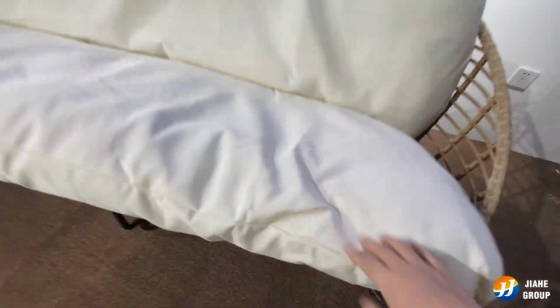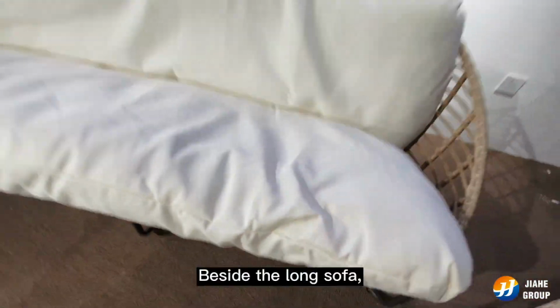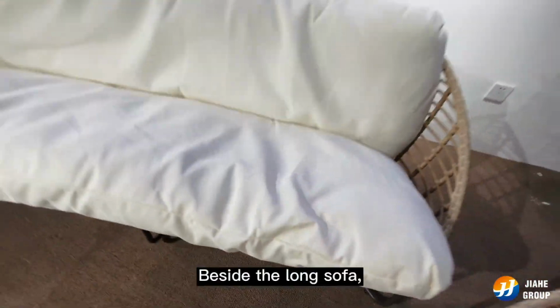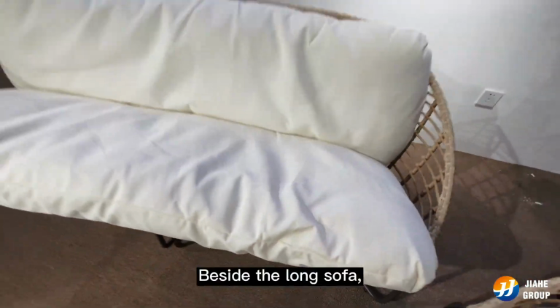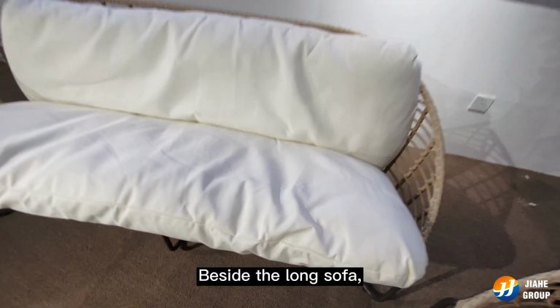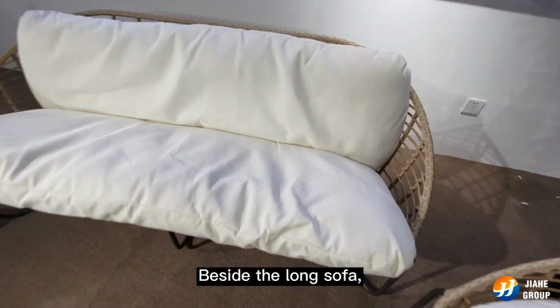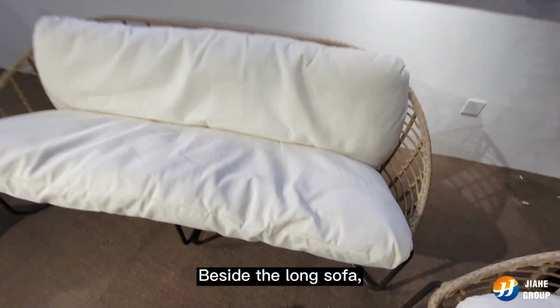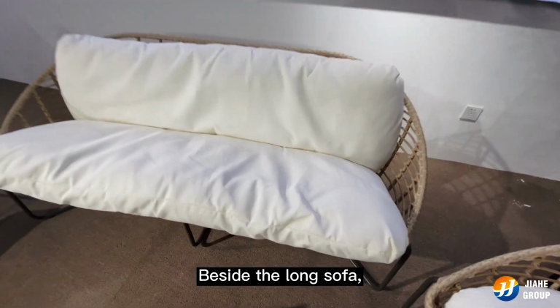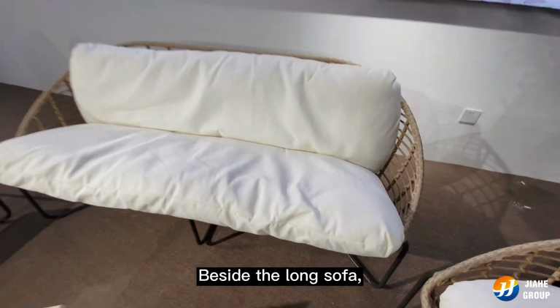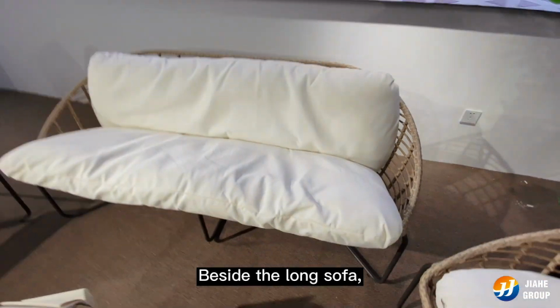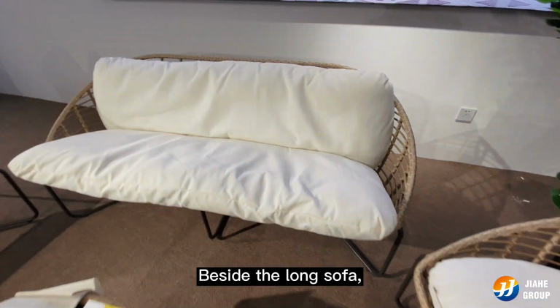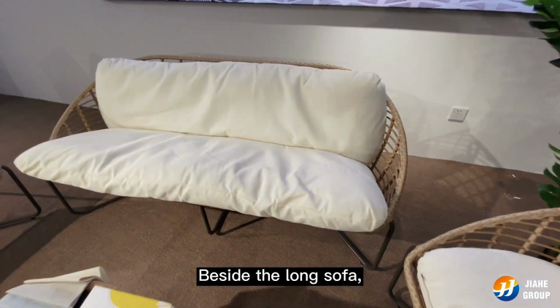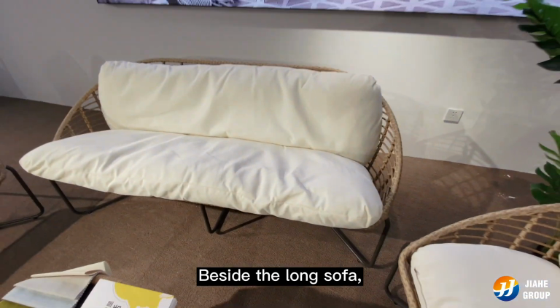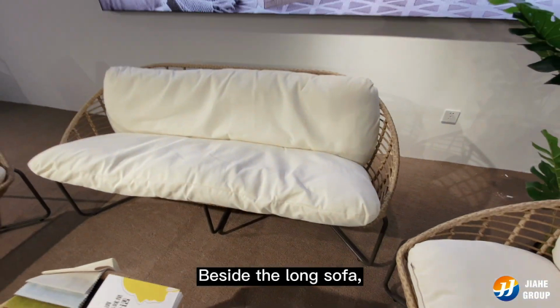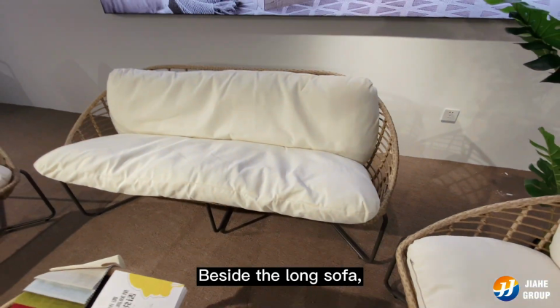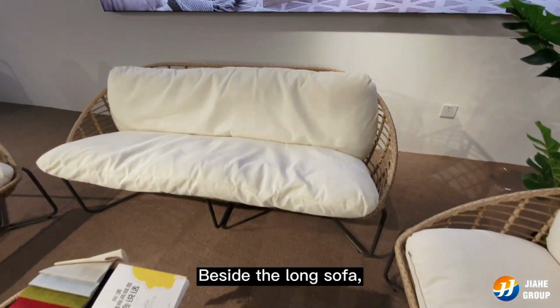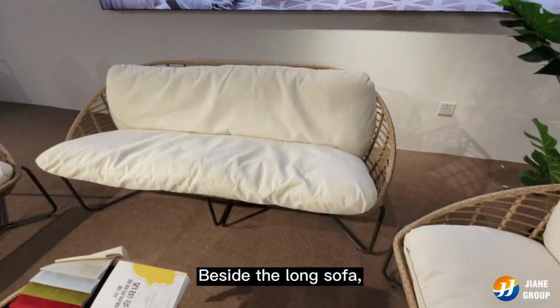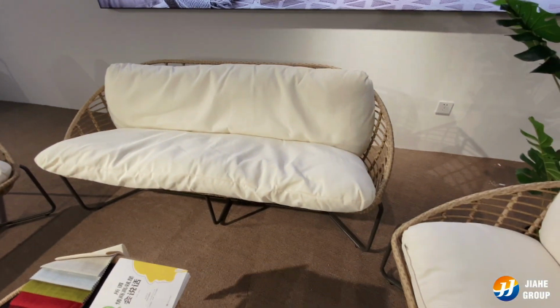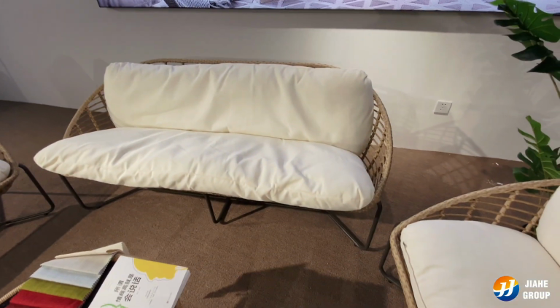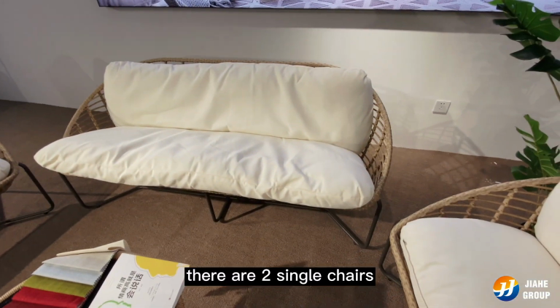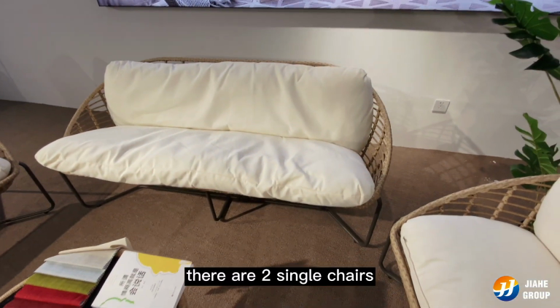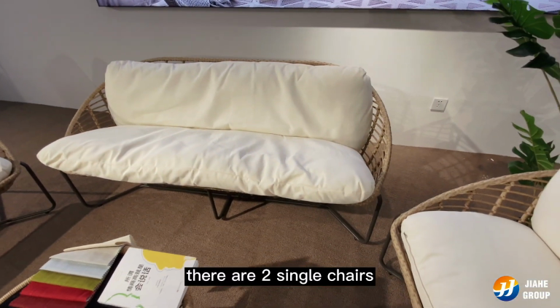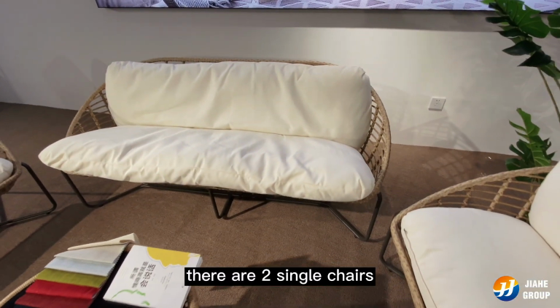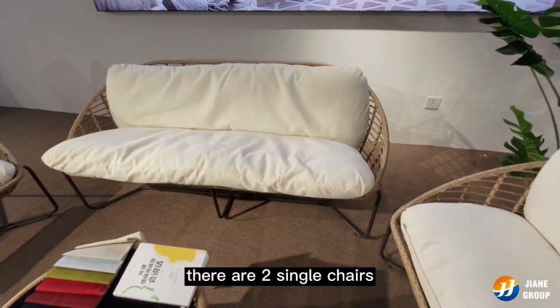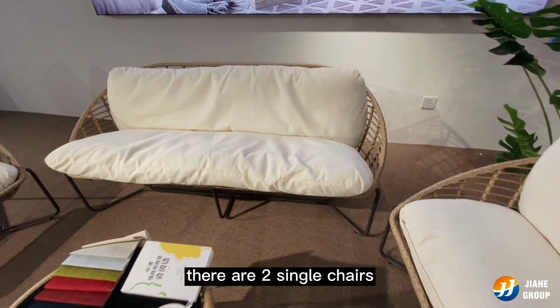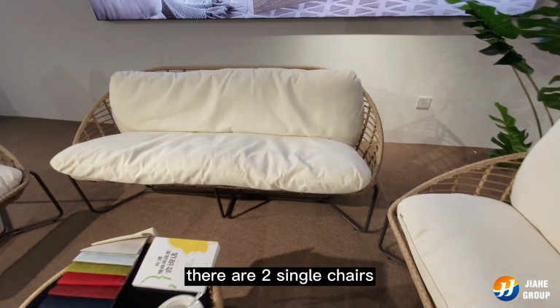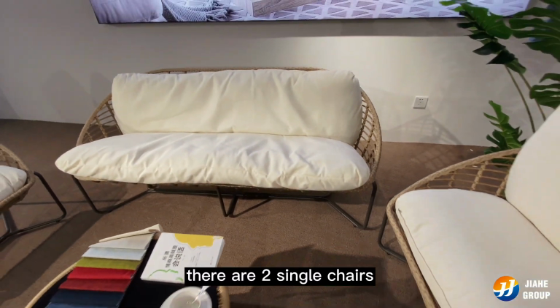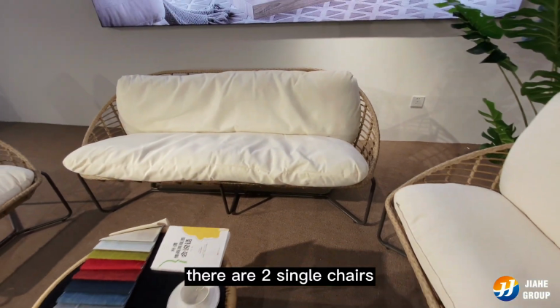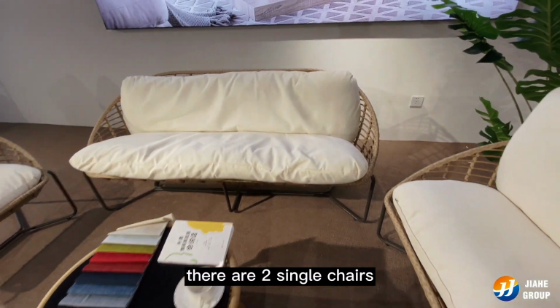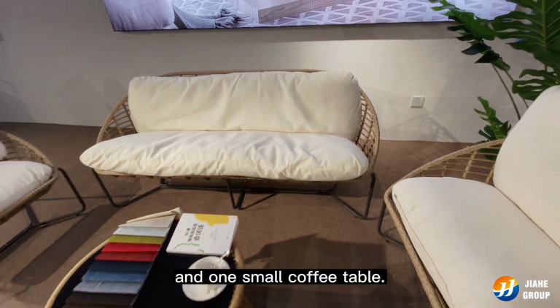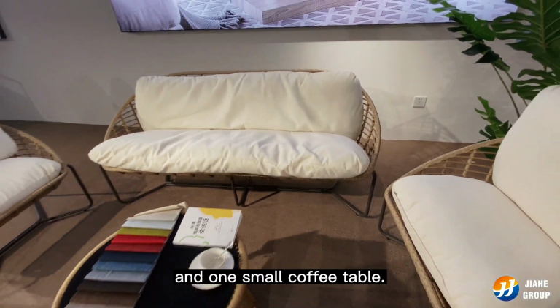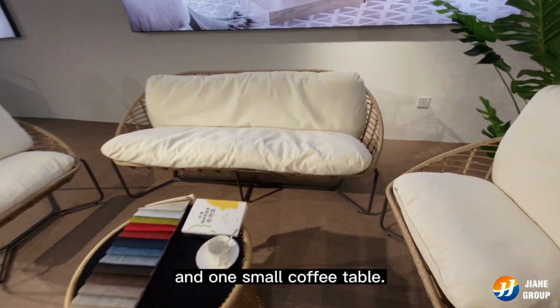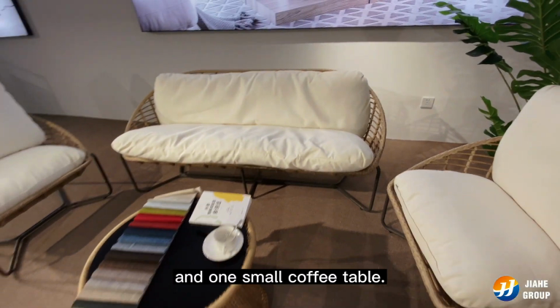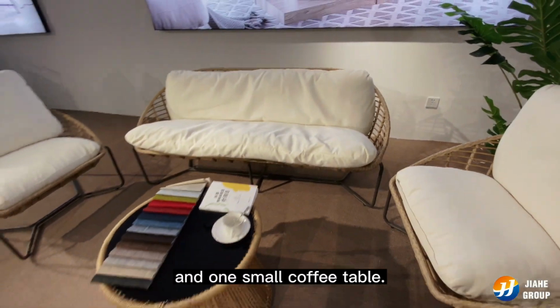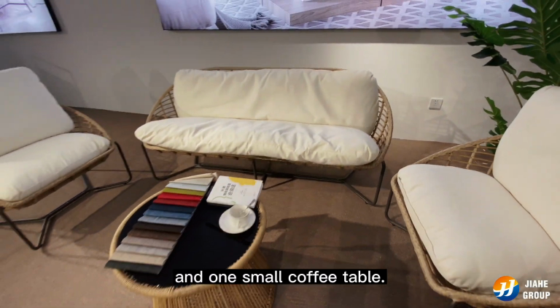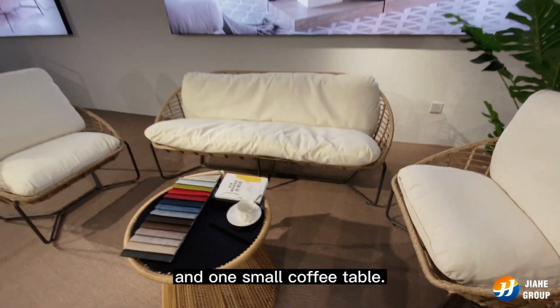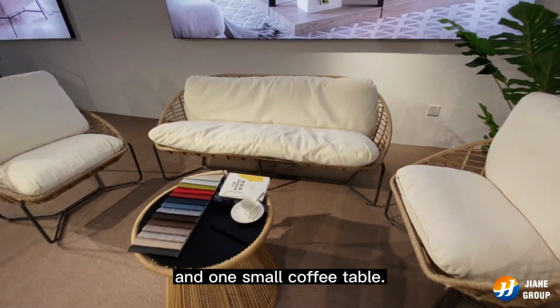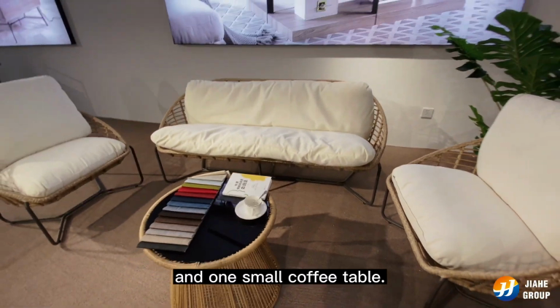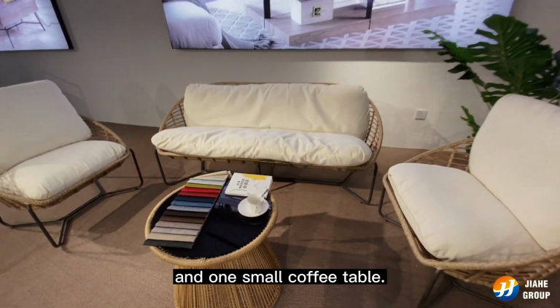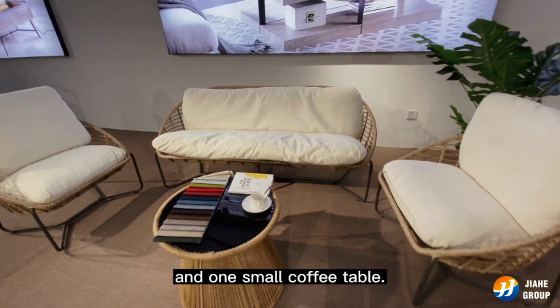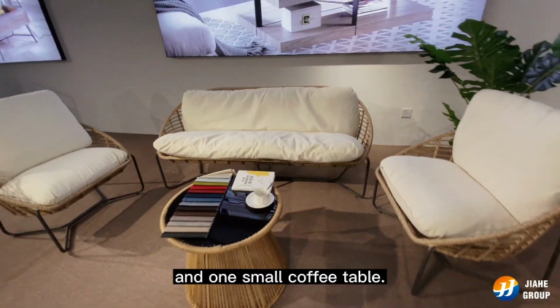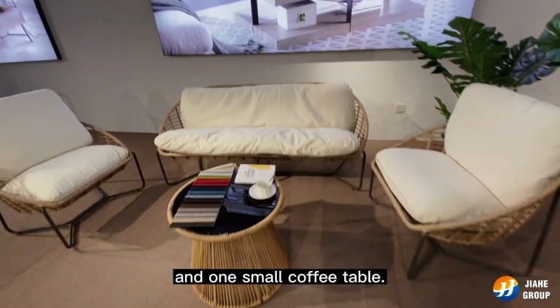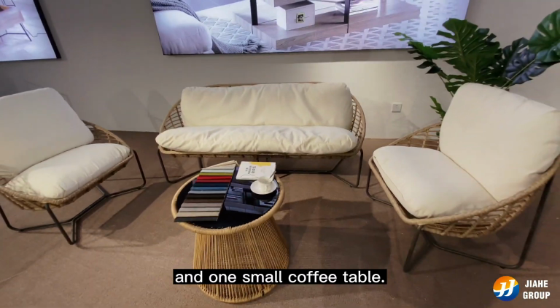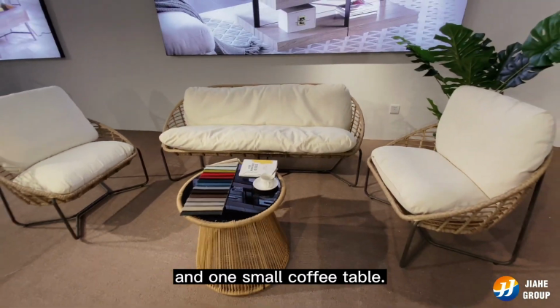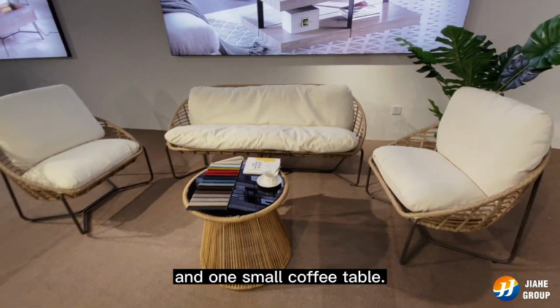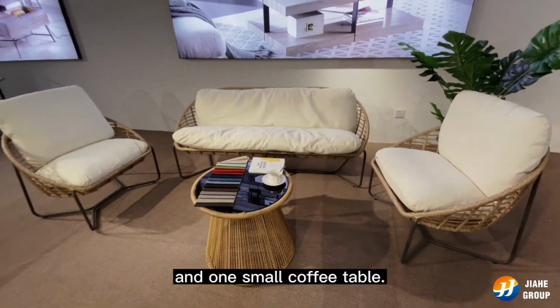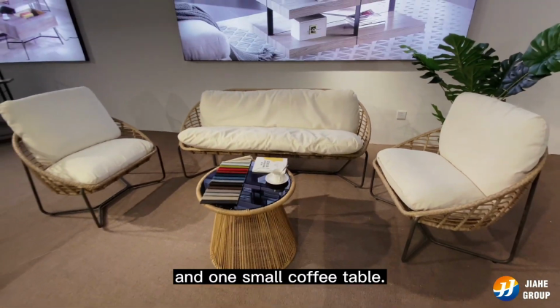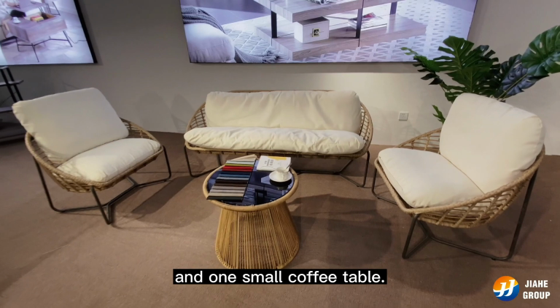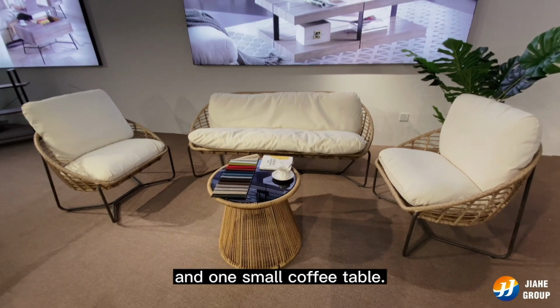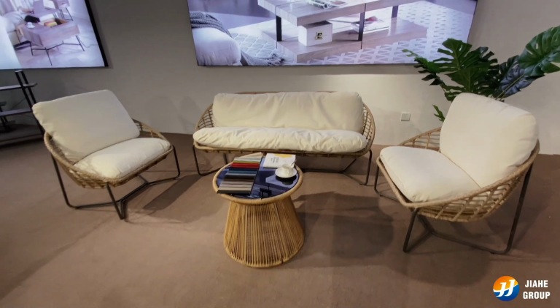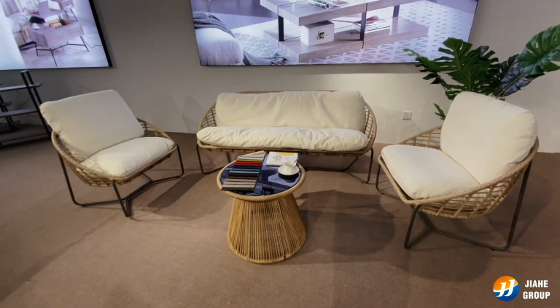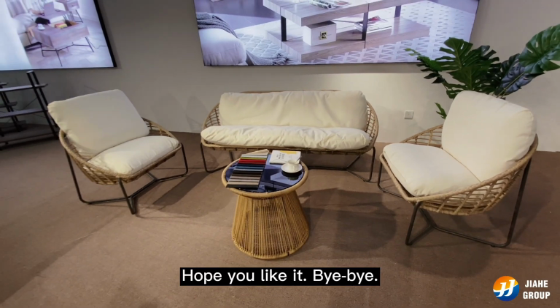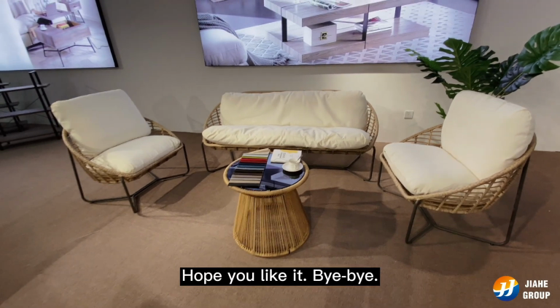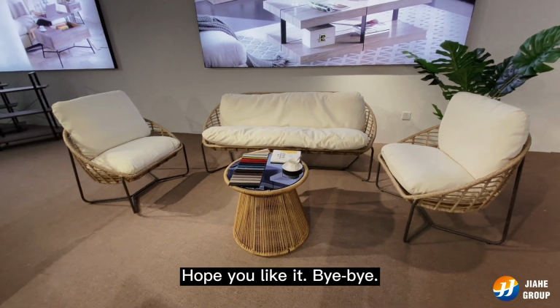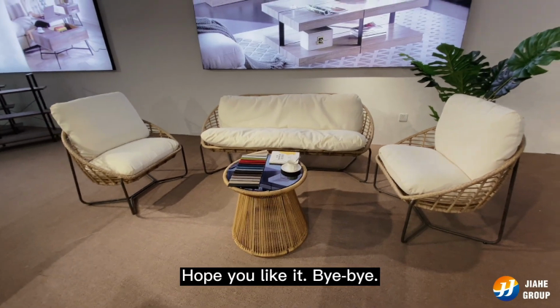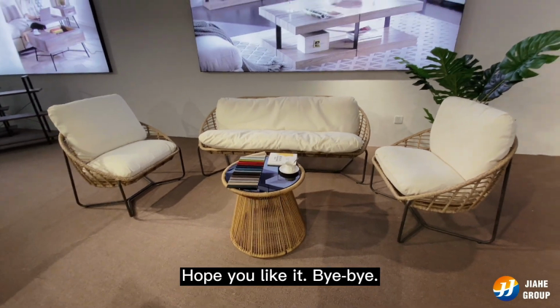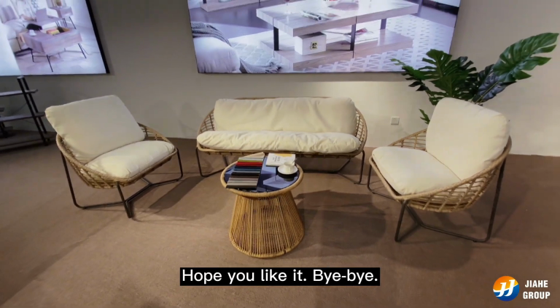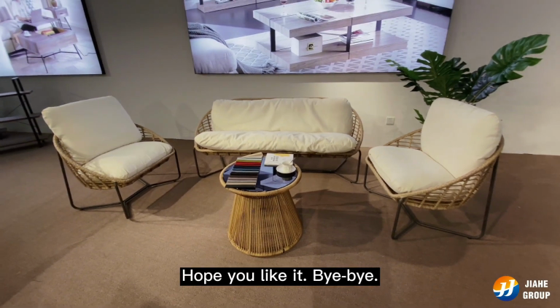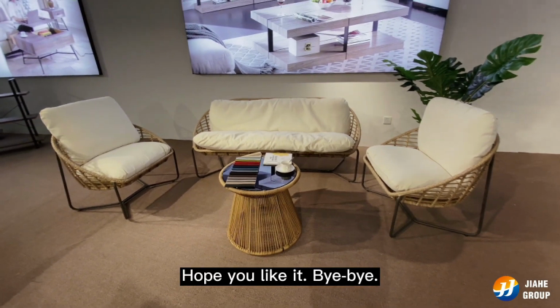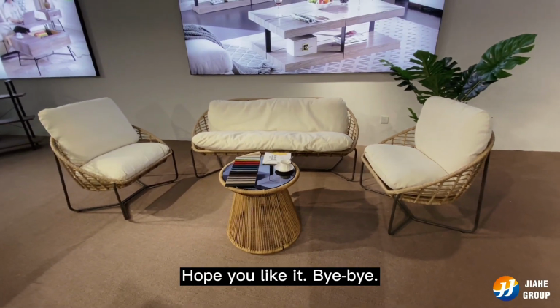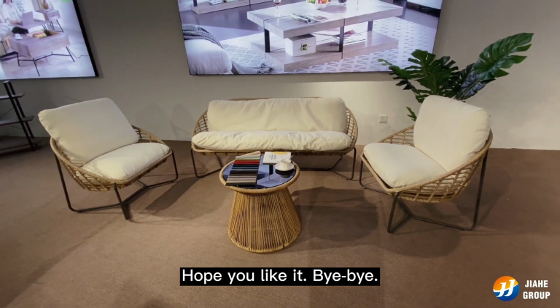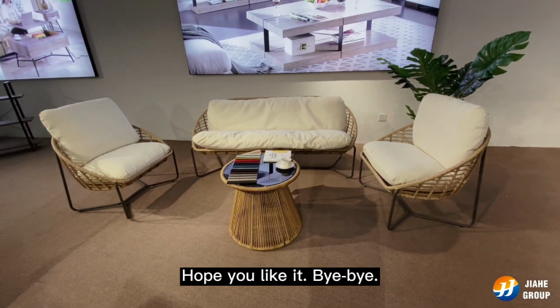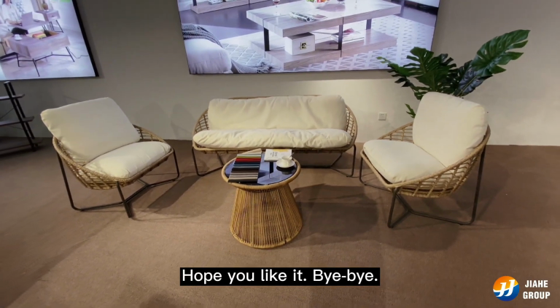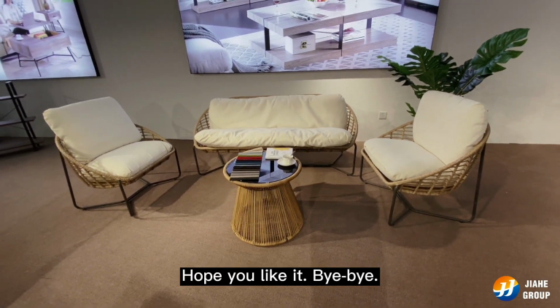Beside the long sofa, there are two single chairs and one small coffee table. I hope you like it. Bye bye.